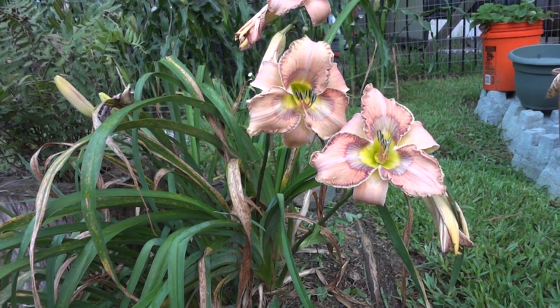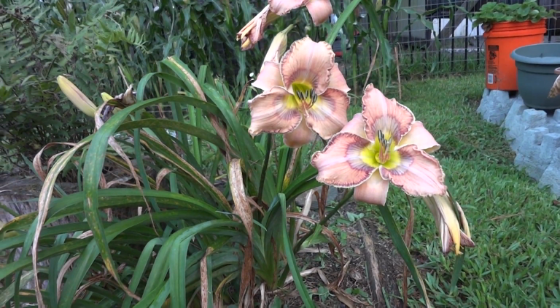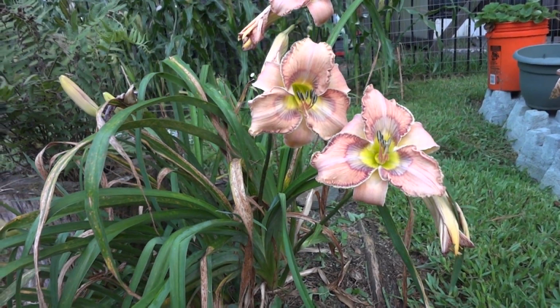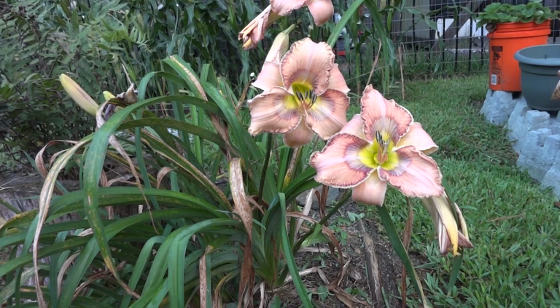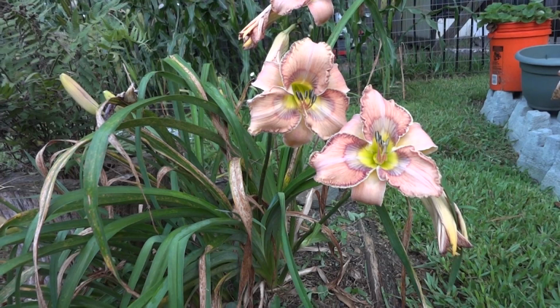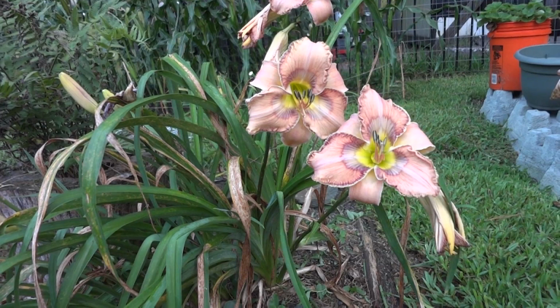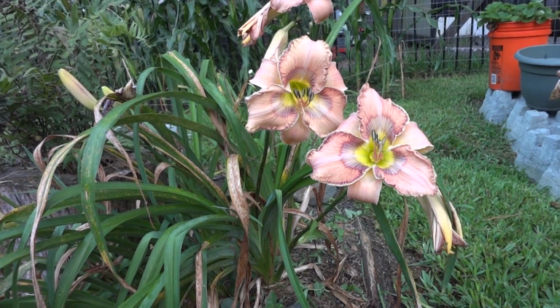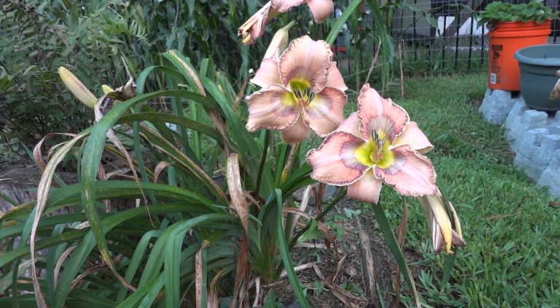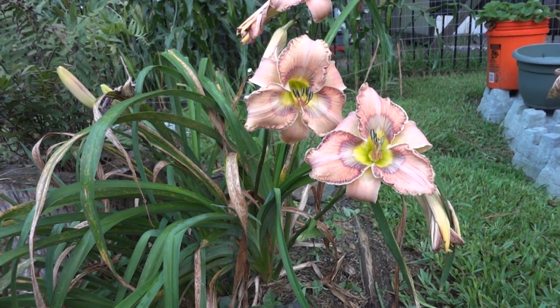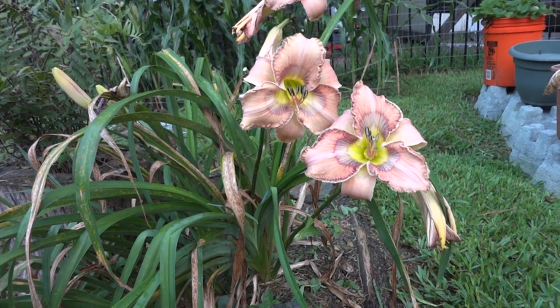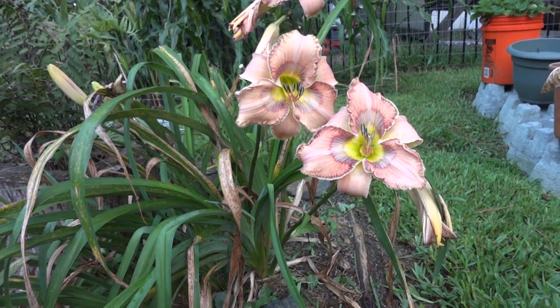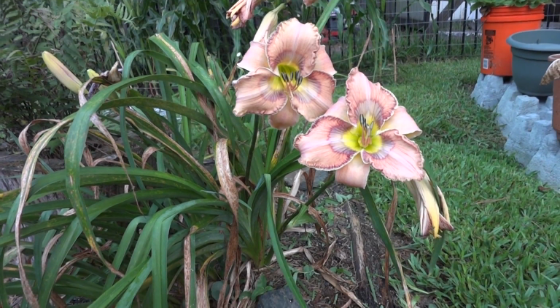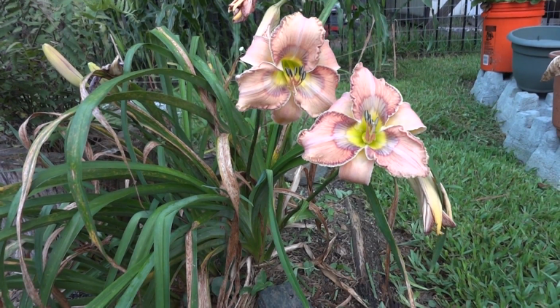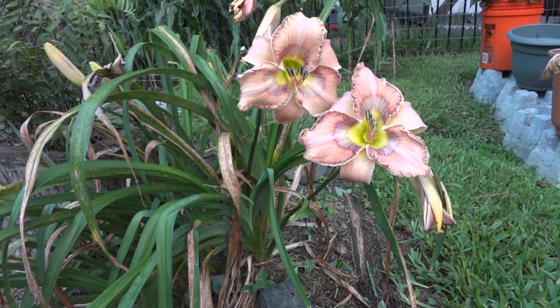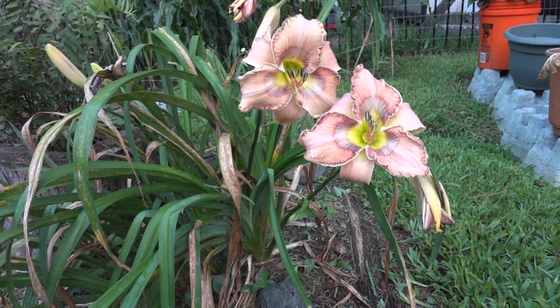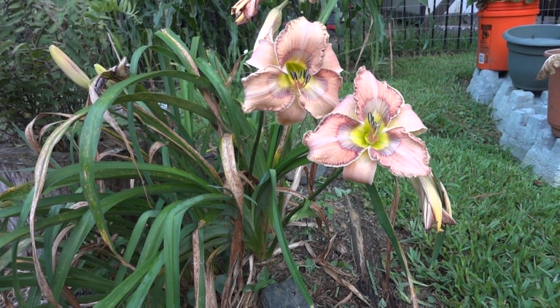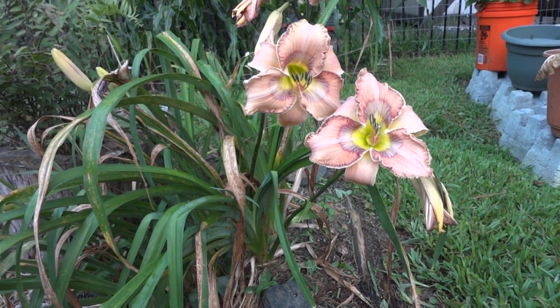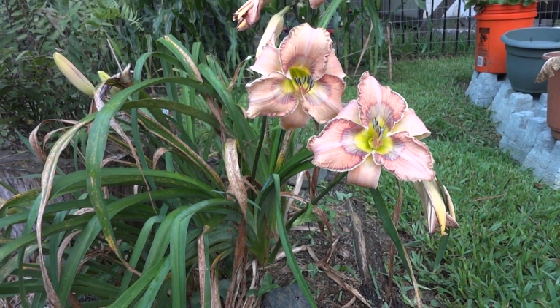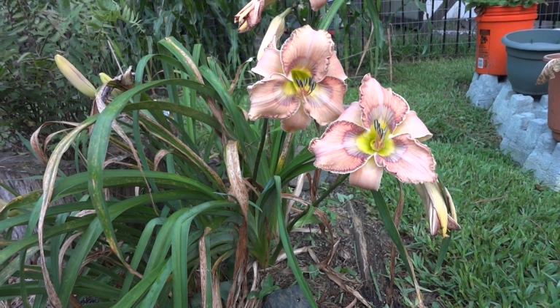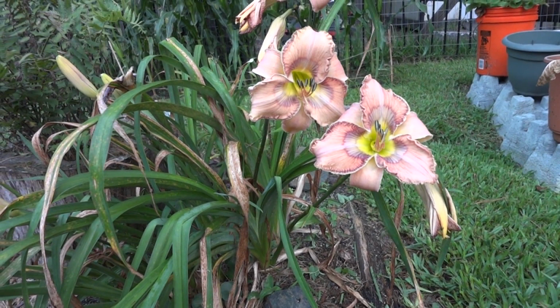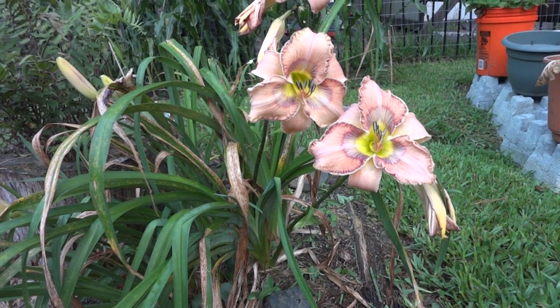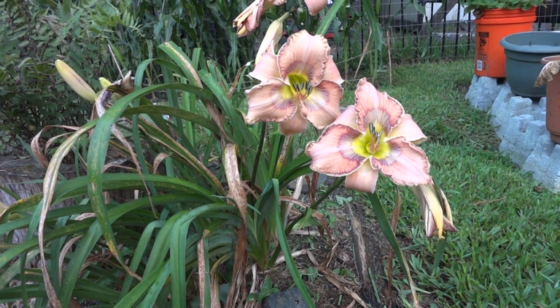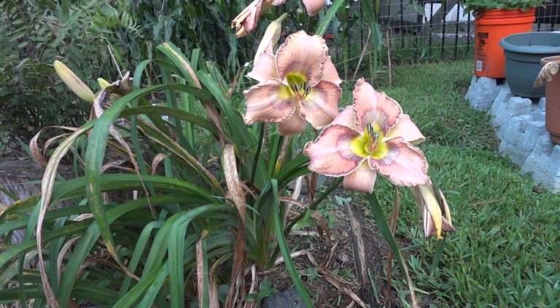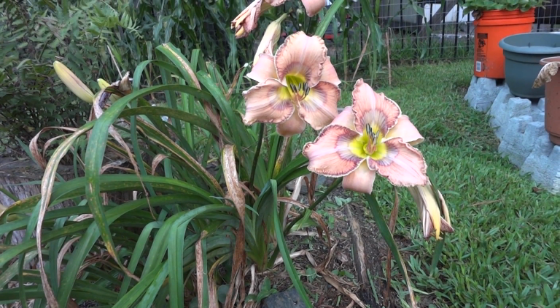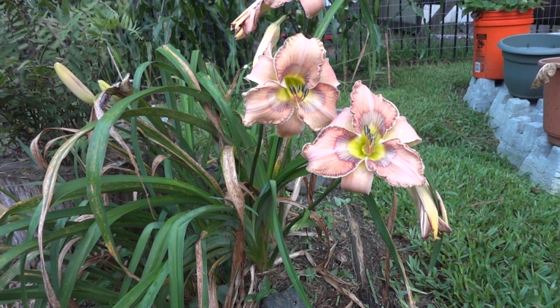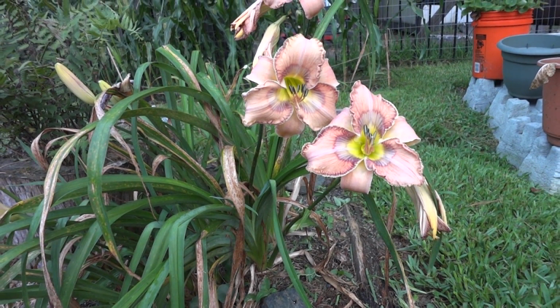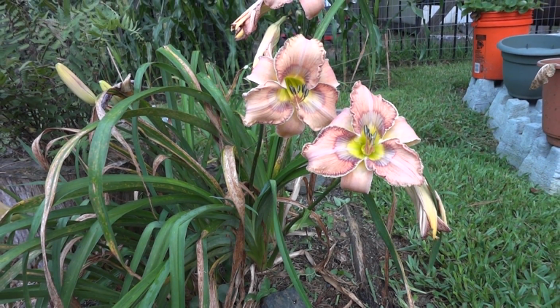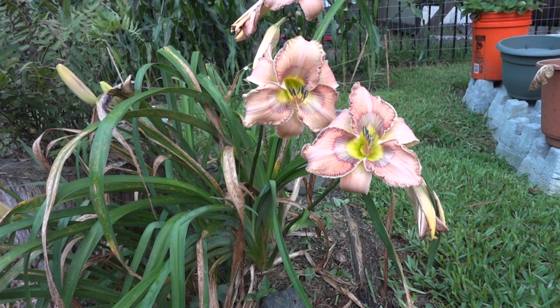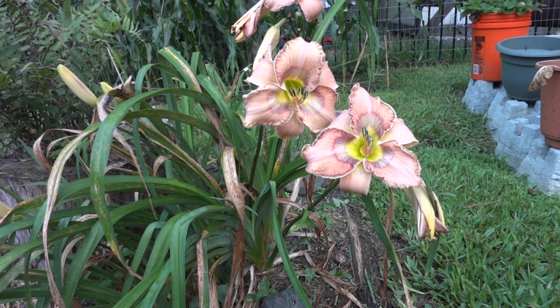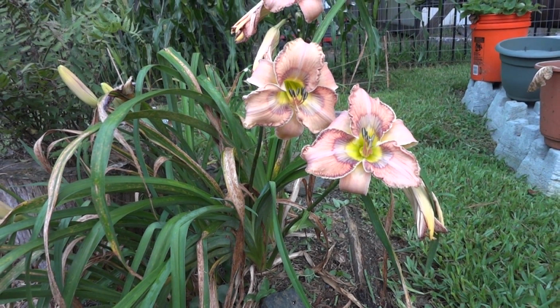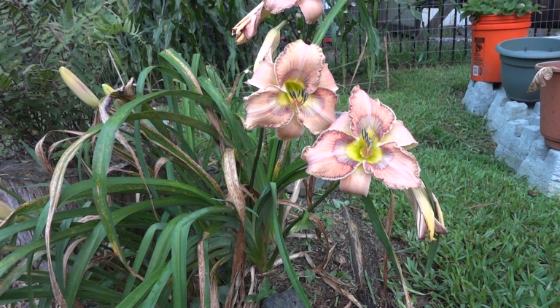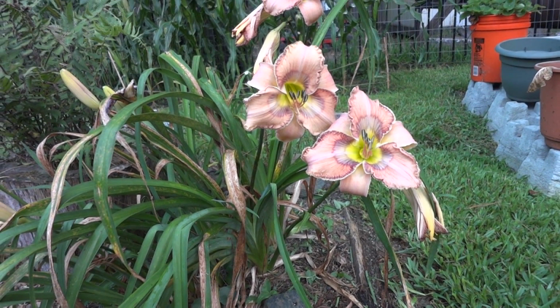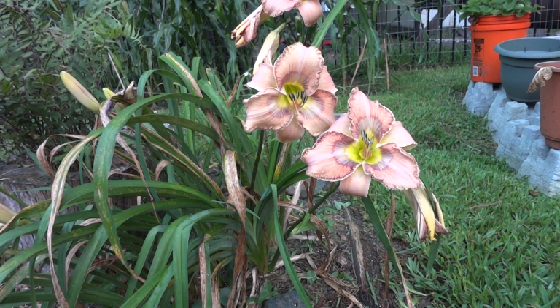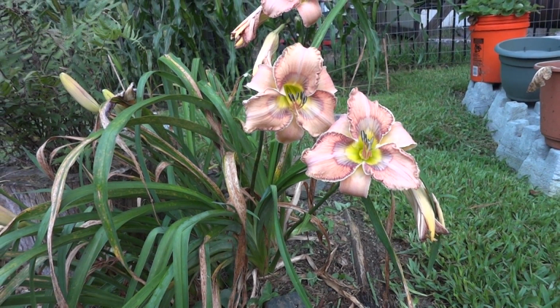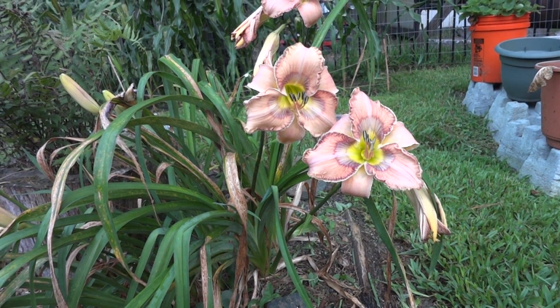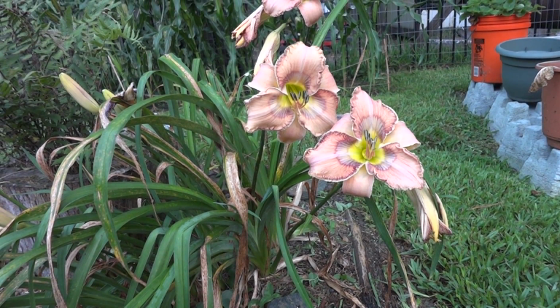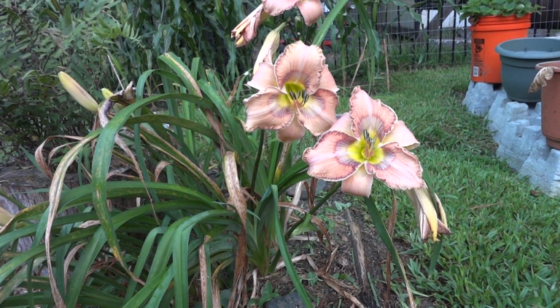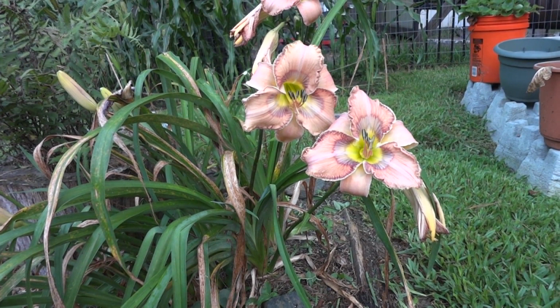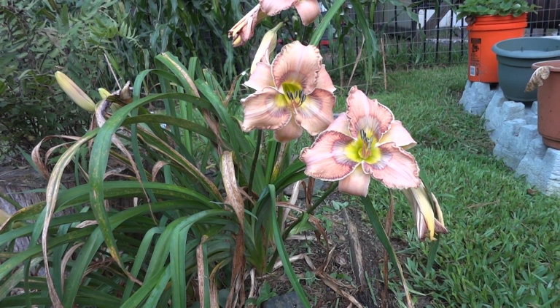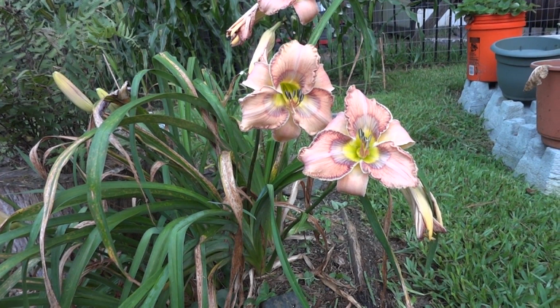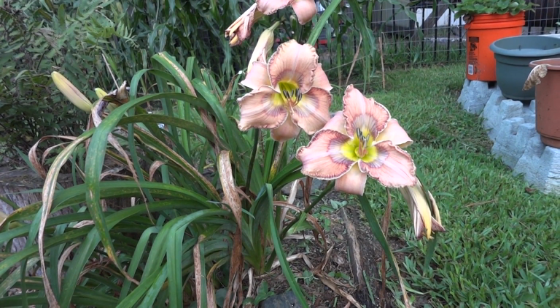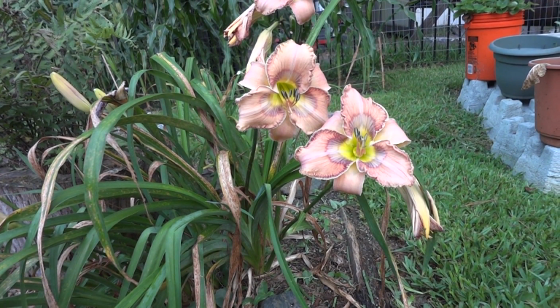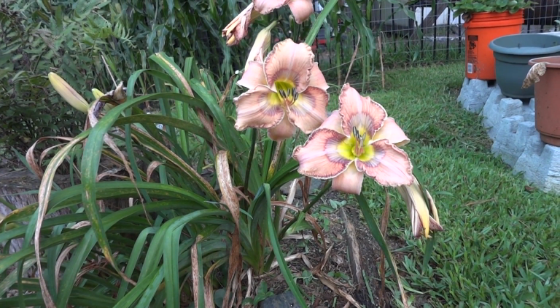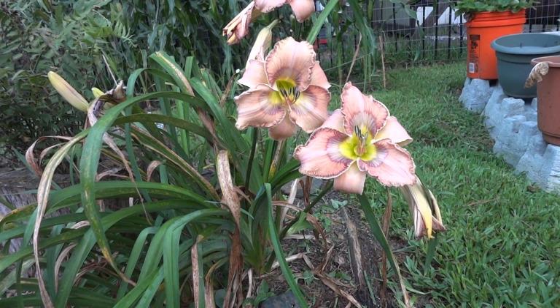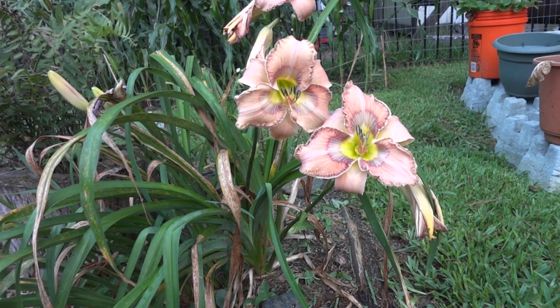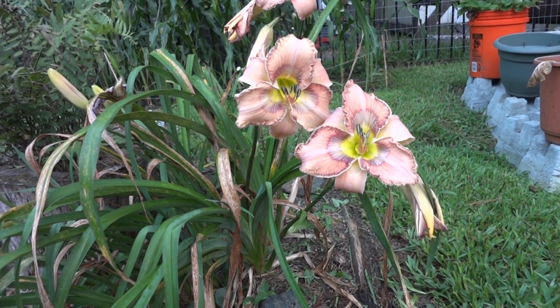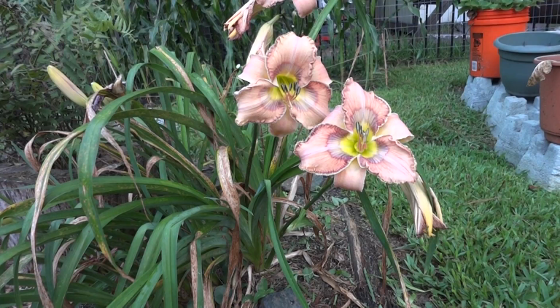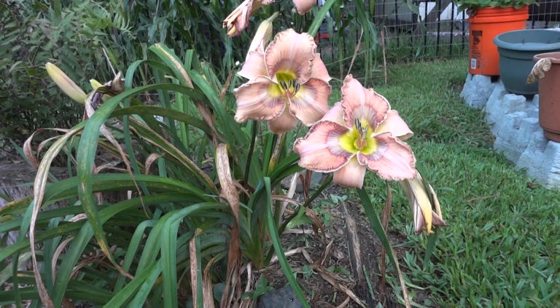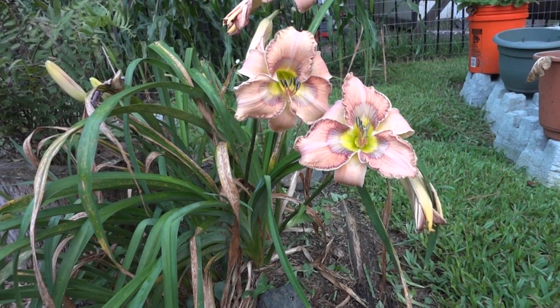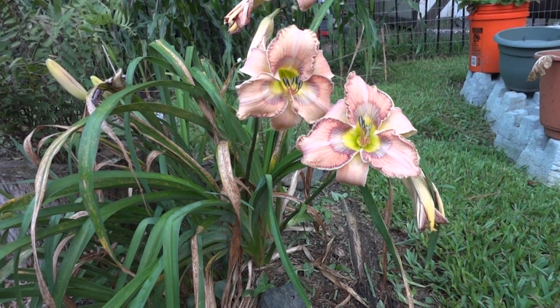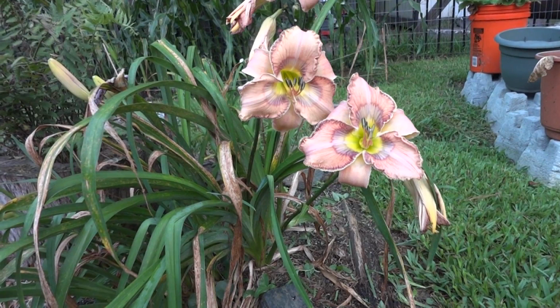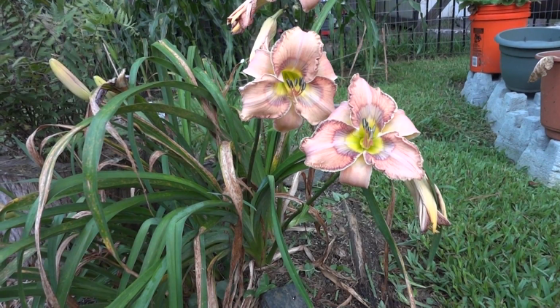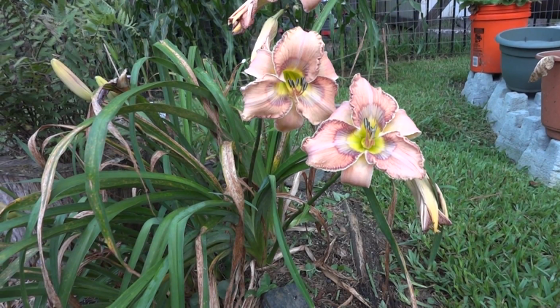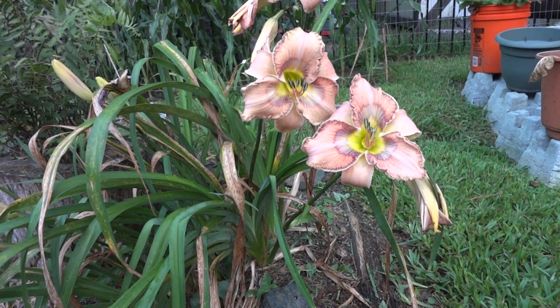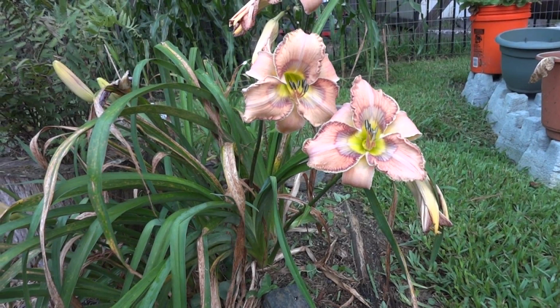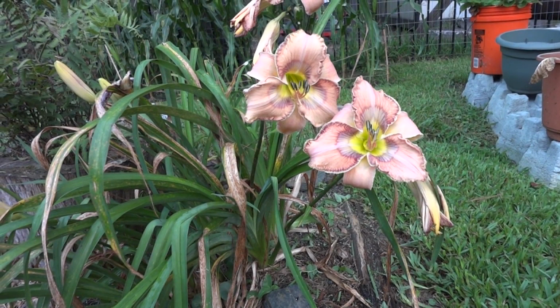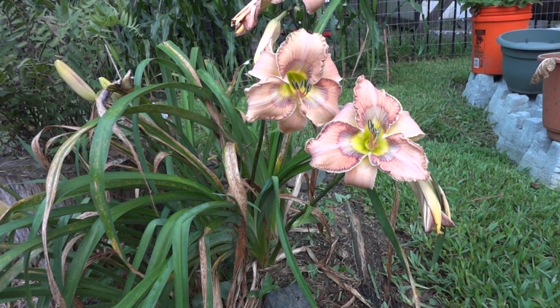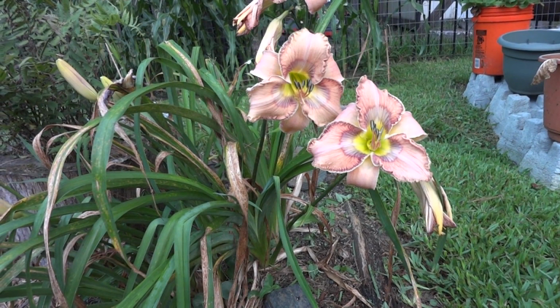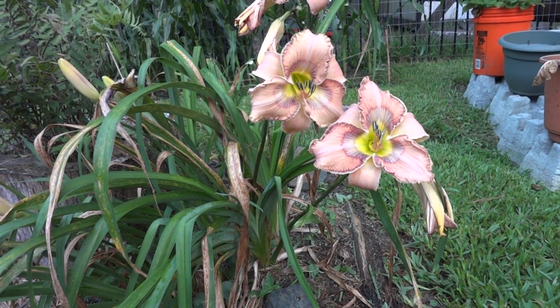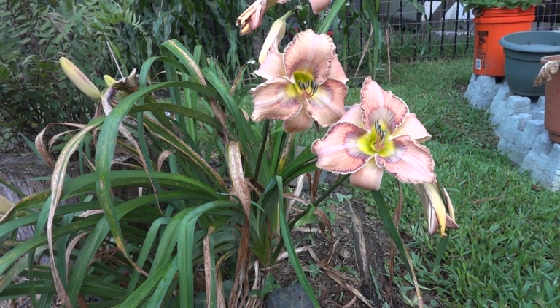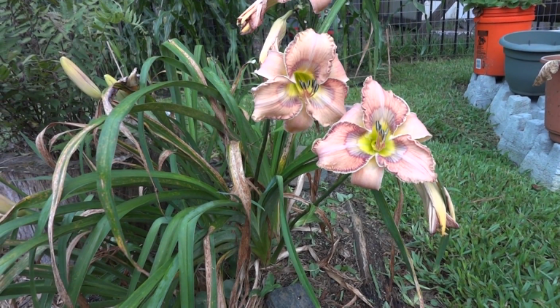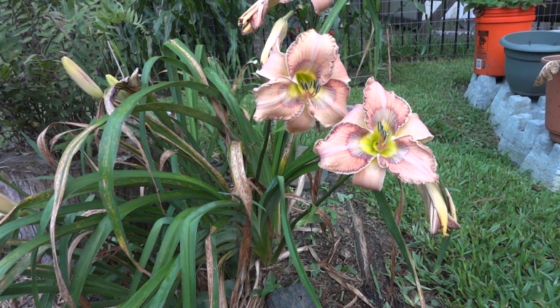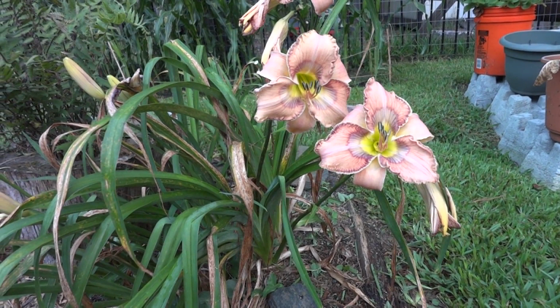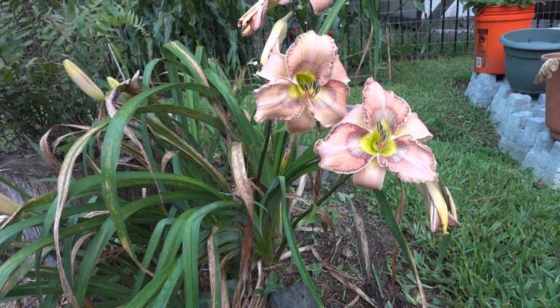I'm trying to hybridize with a little bit of its pollen, but I haven't had much success. It's kind of finicky.